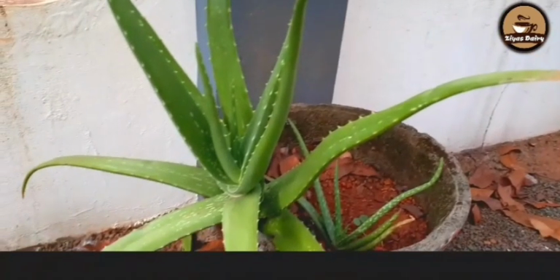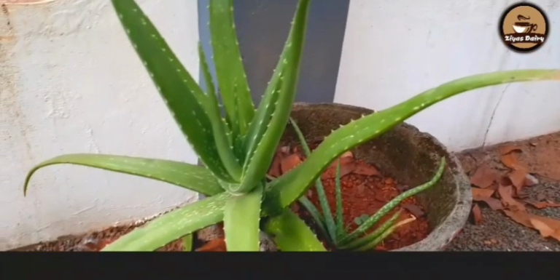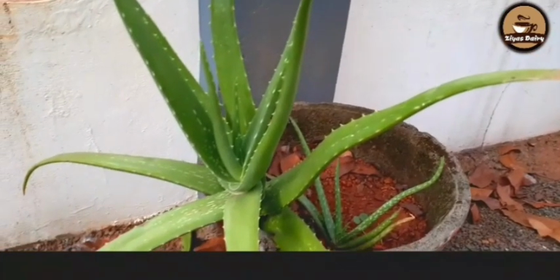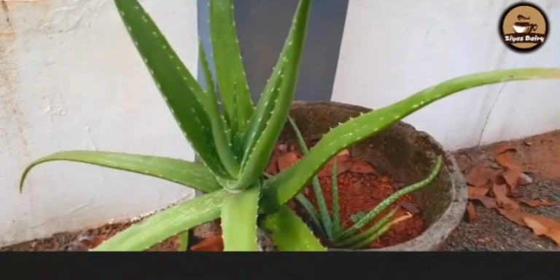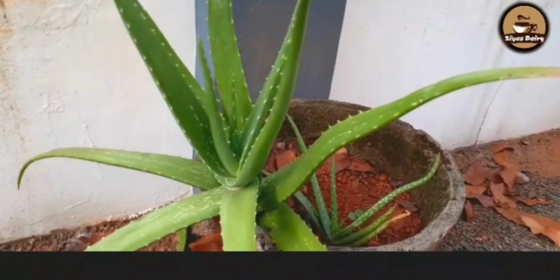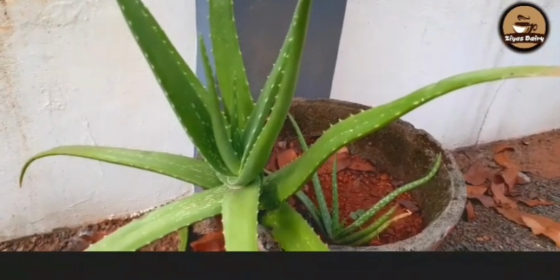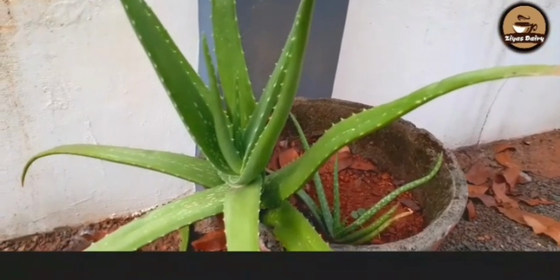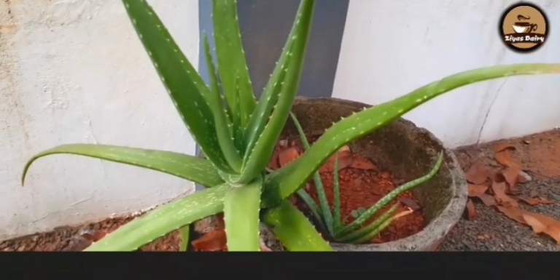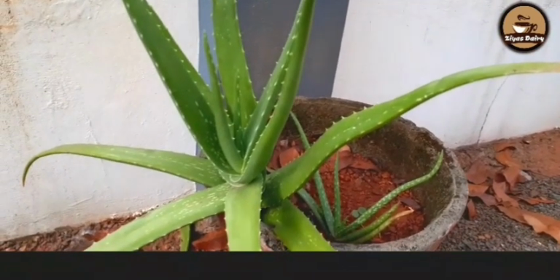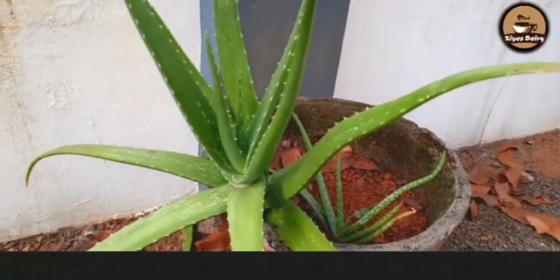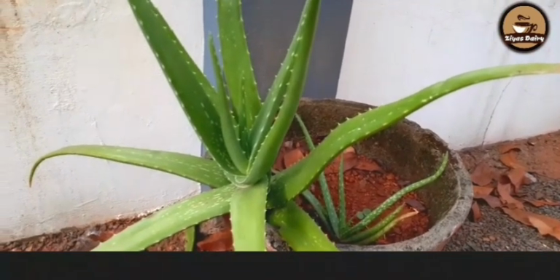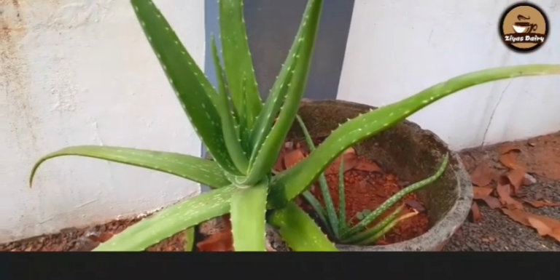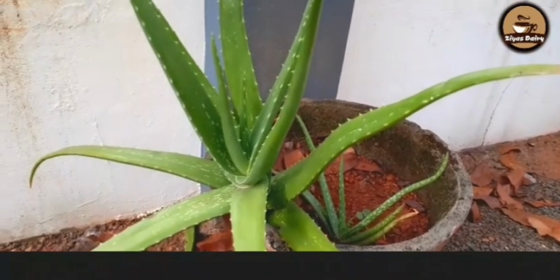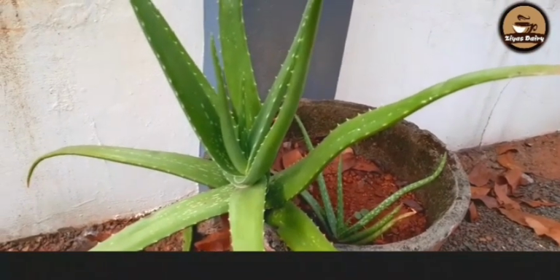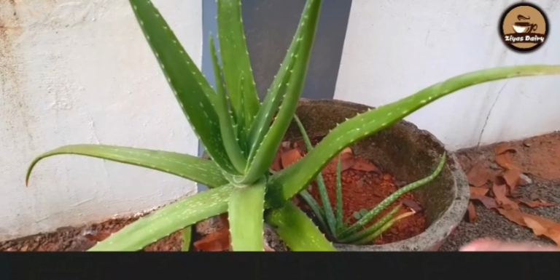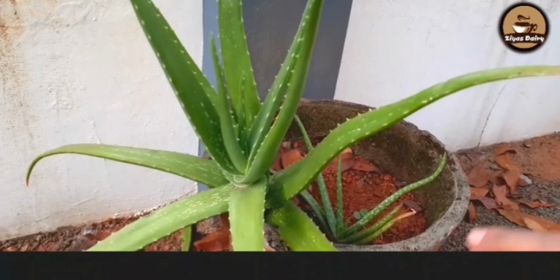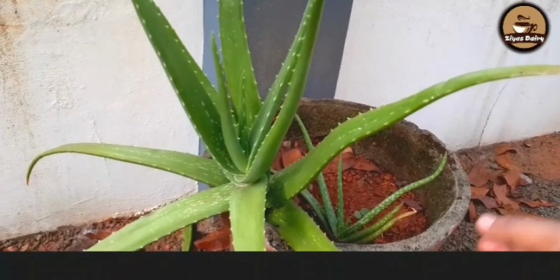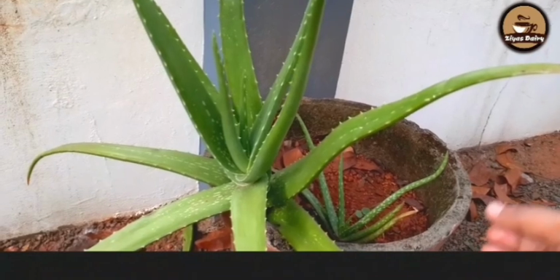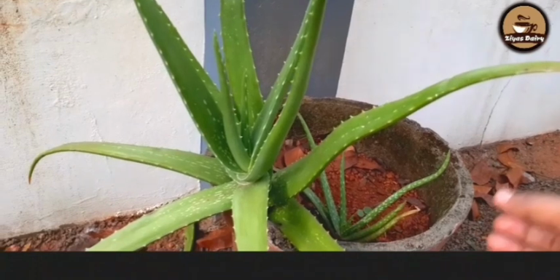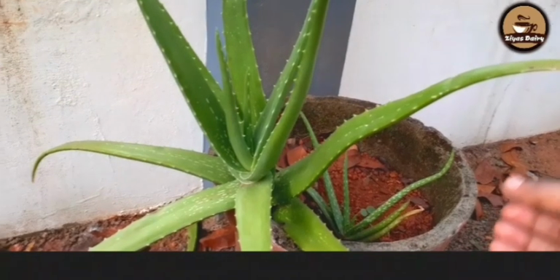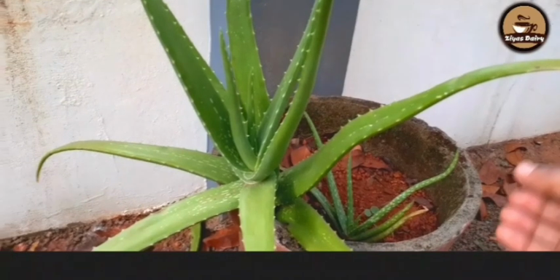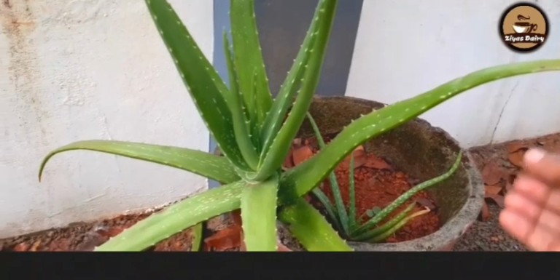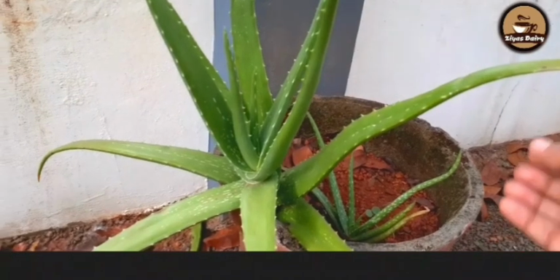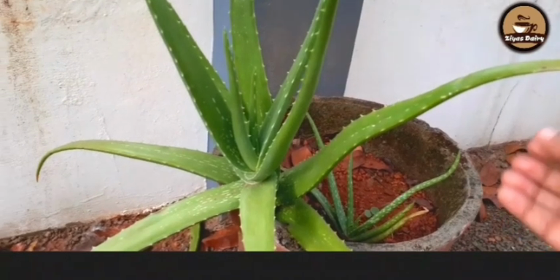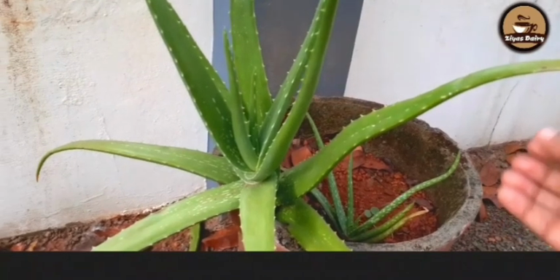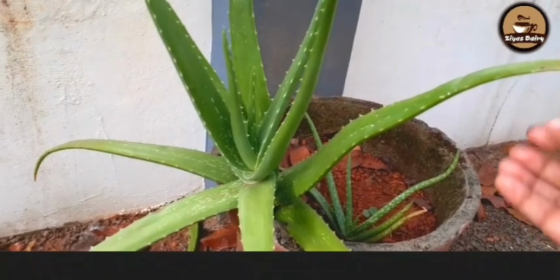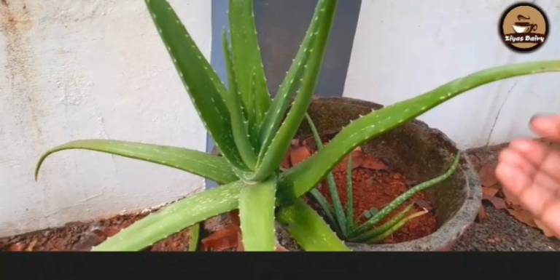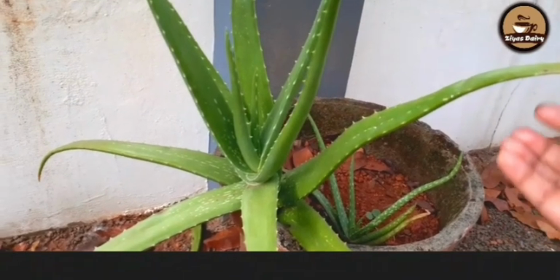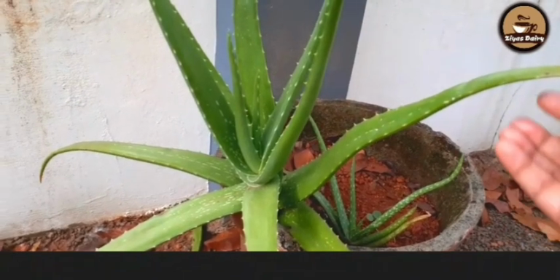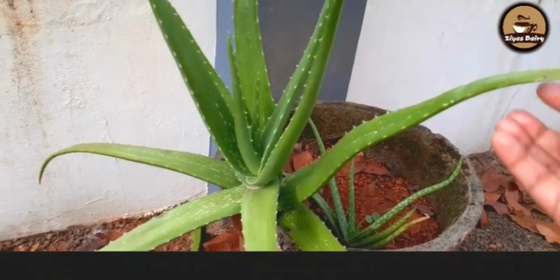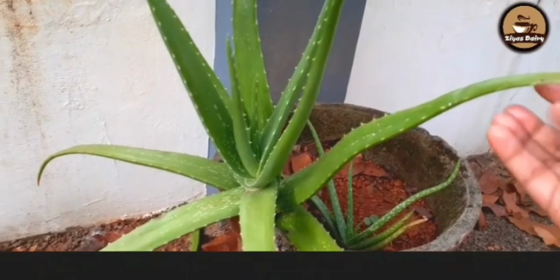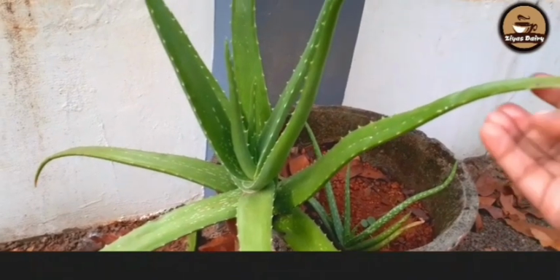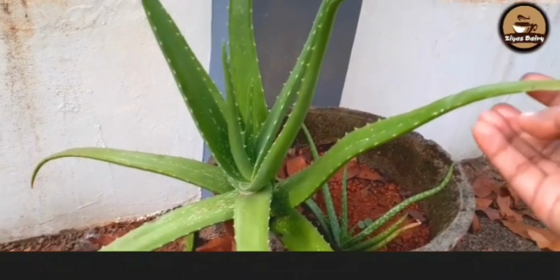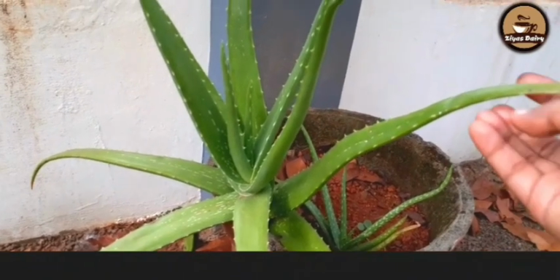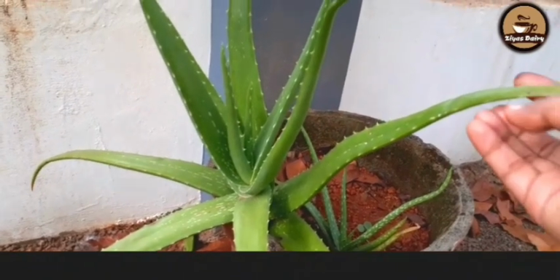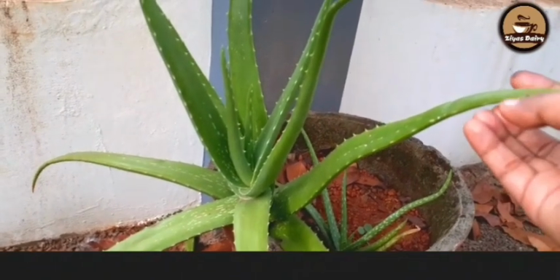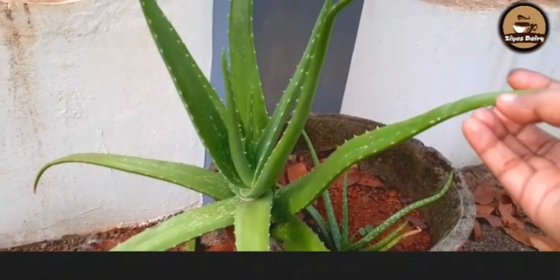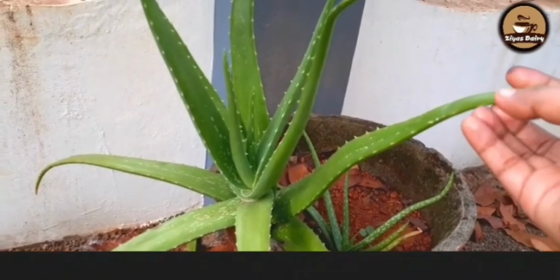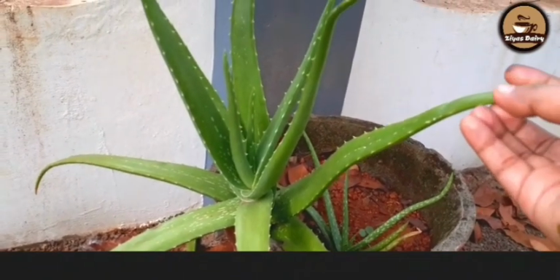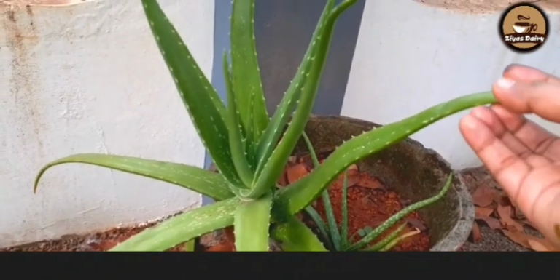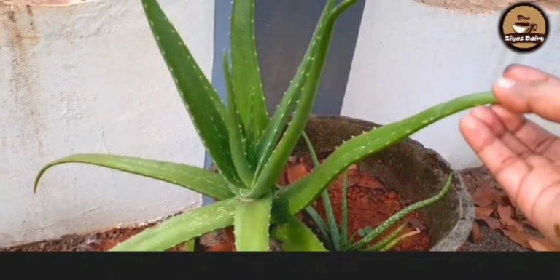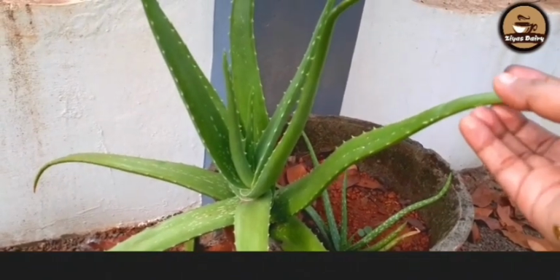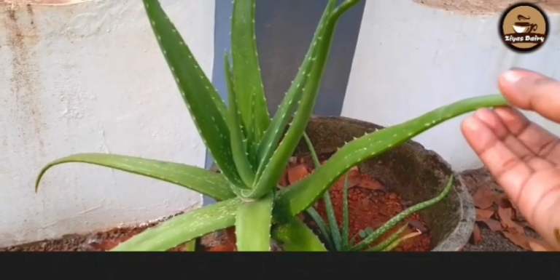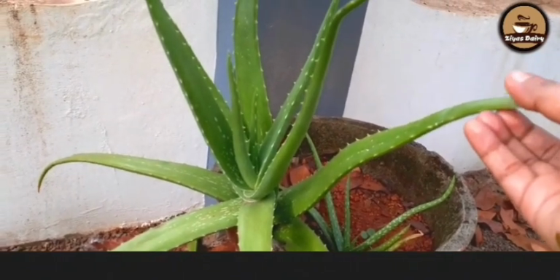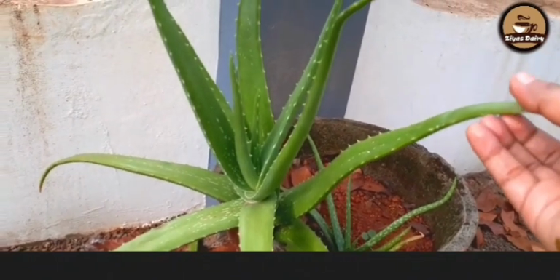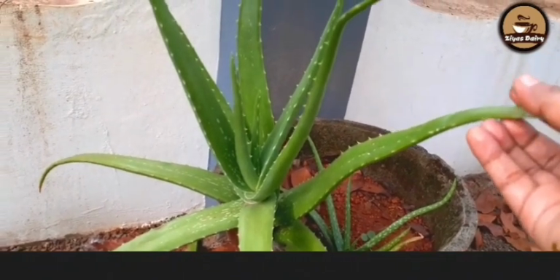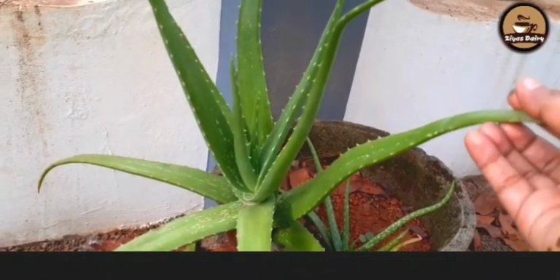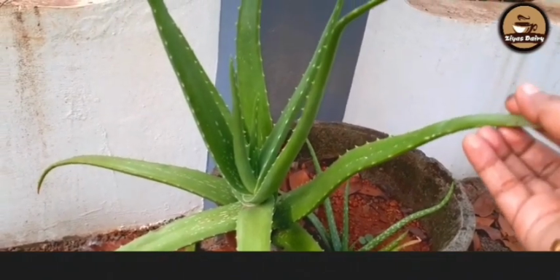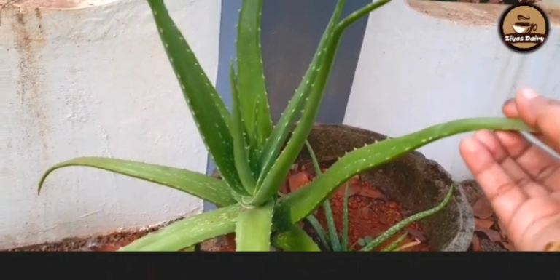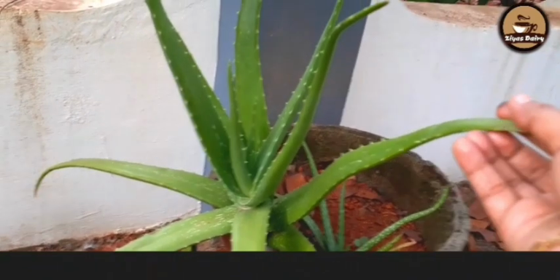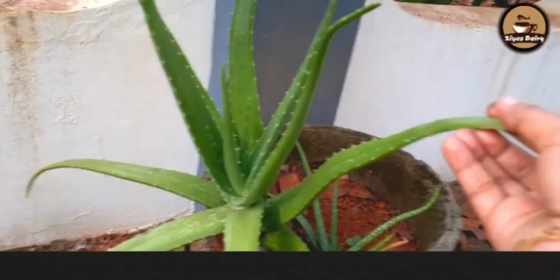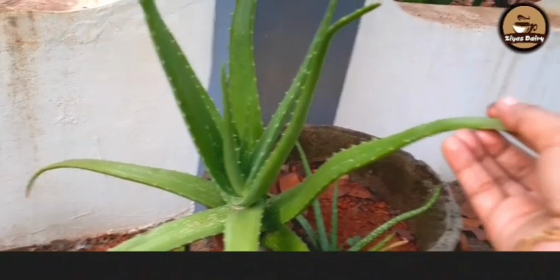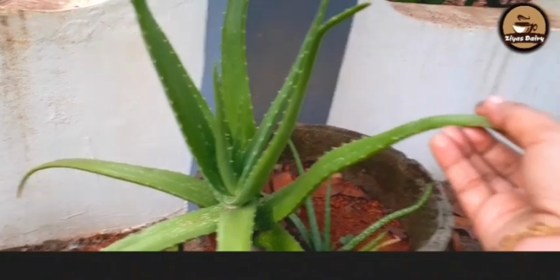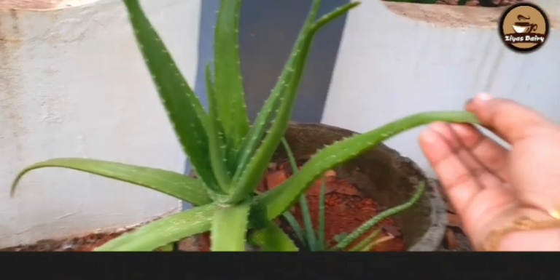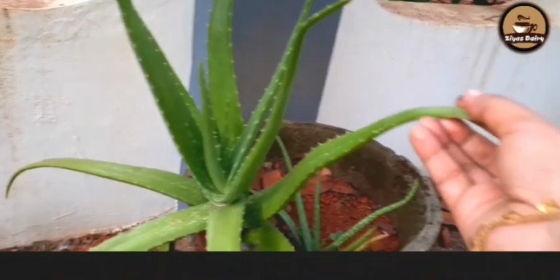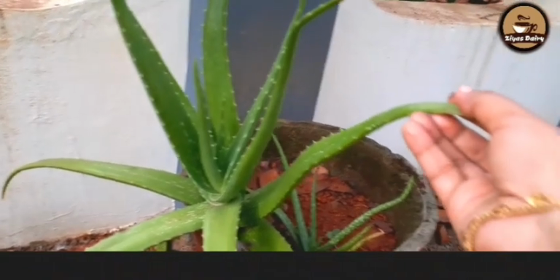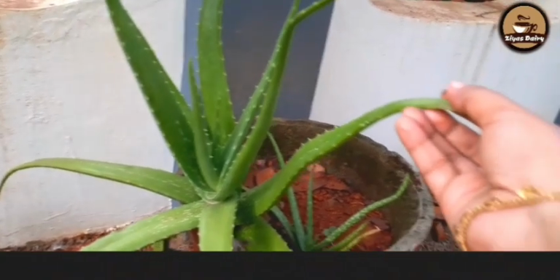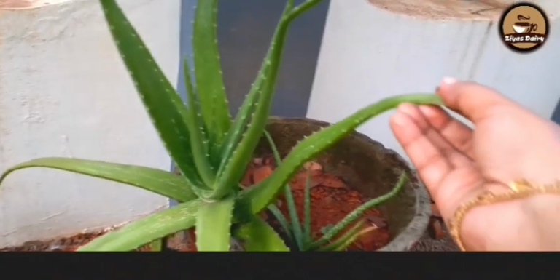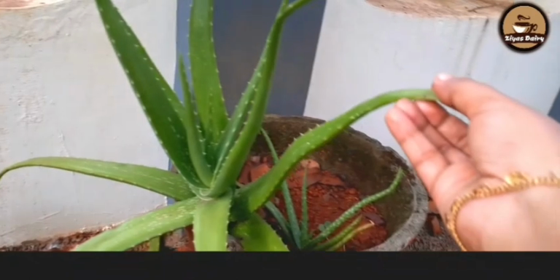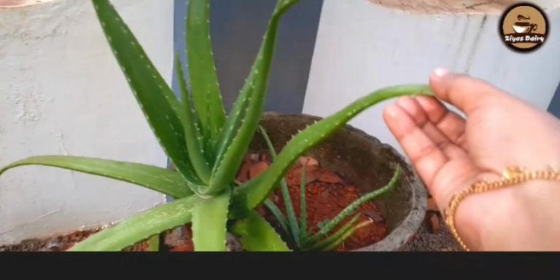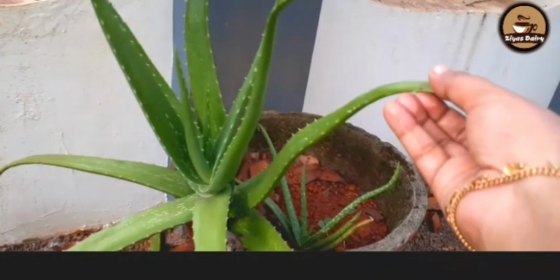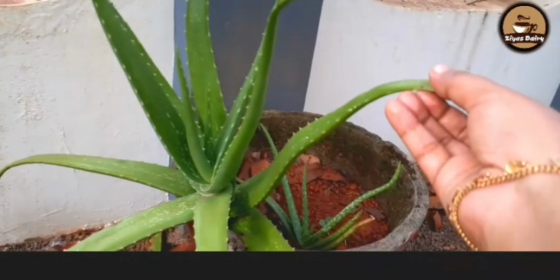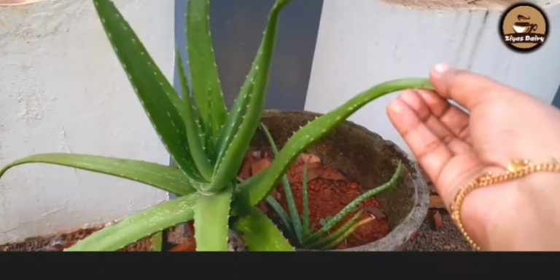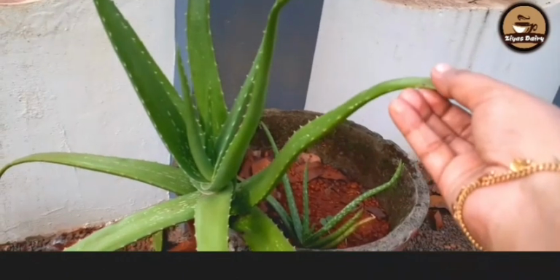Hi friends, welcome back to my channel. Today, I am going to show you a good food recipe.